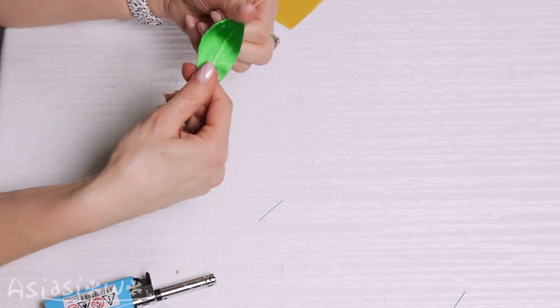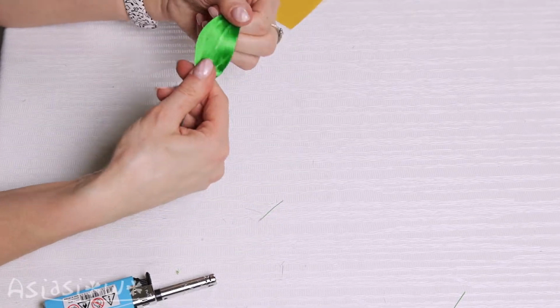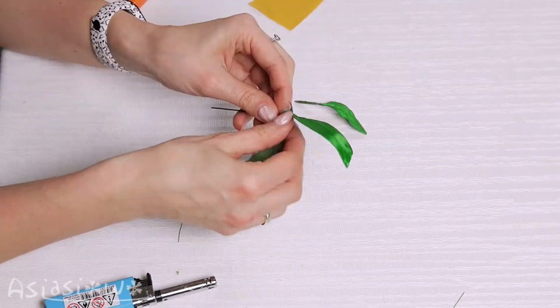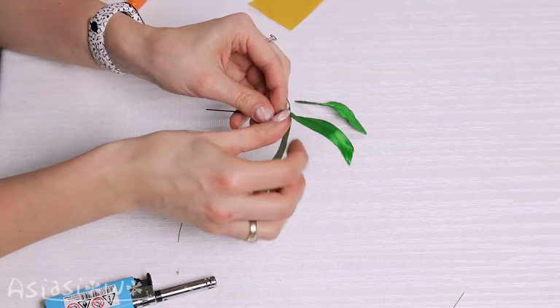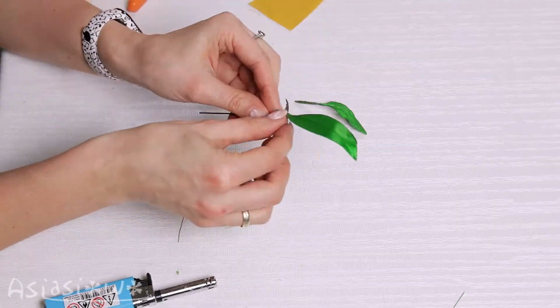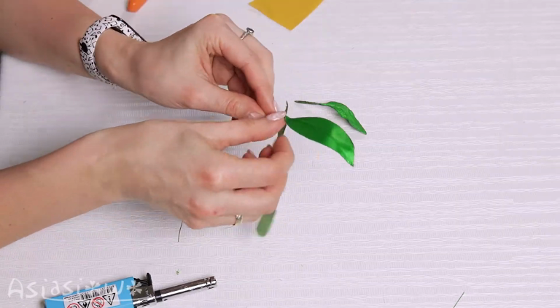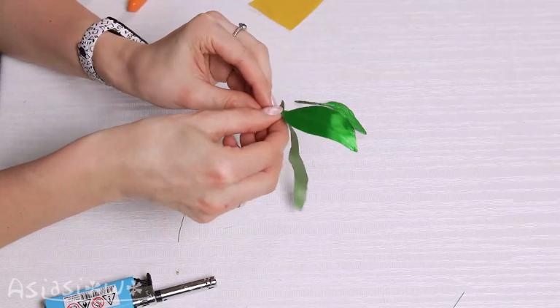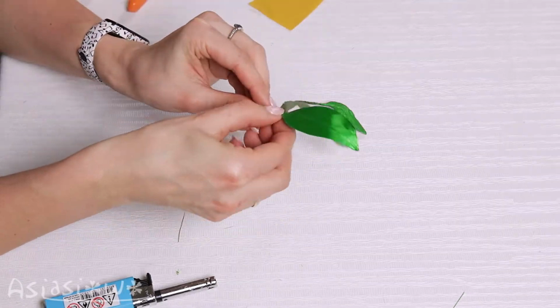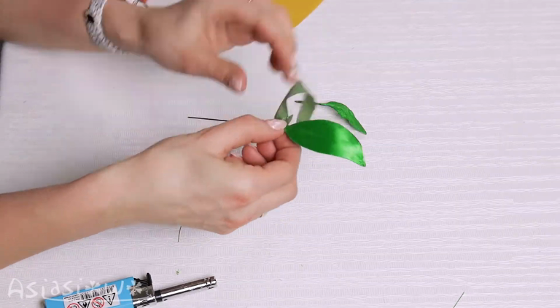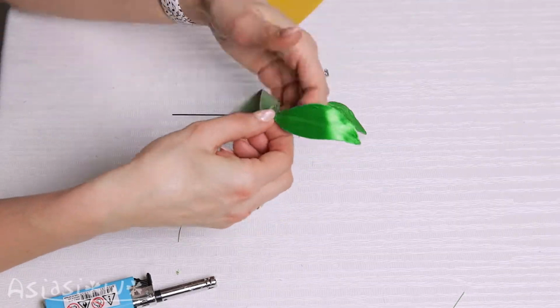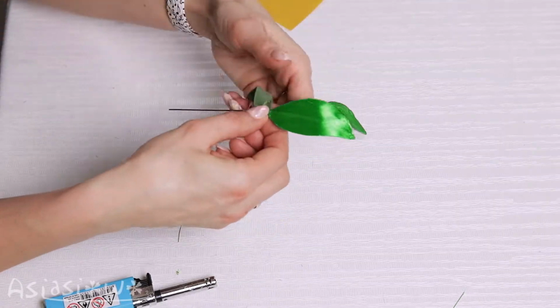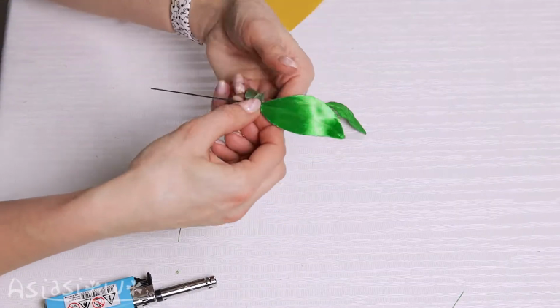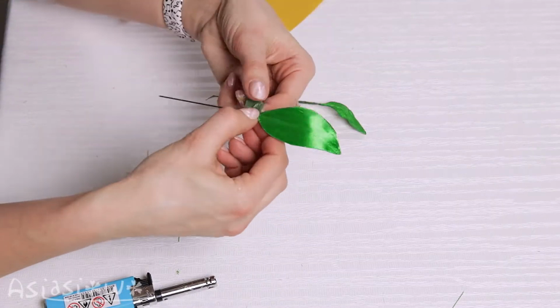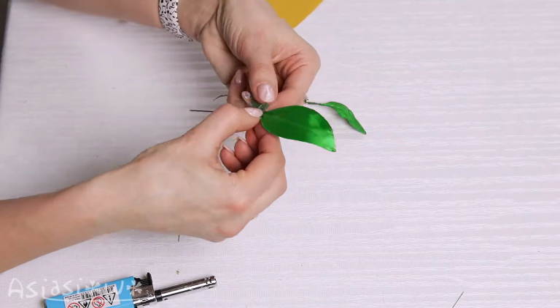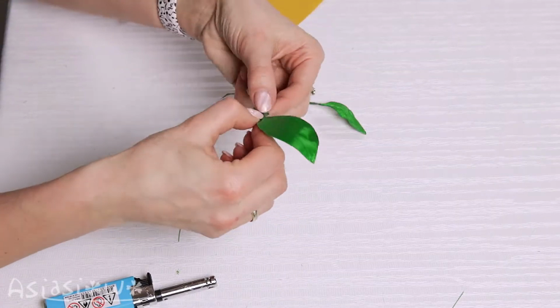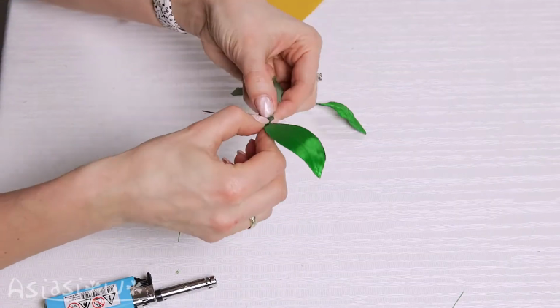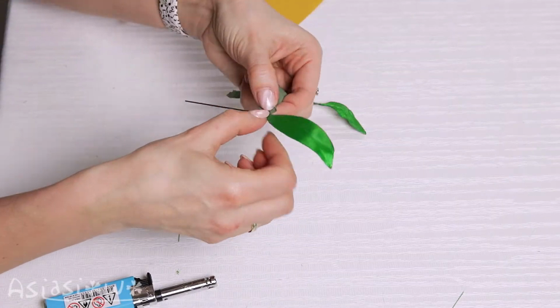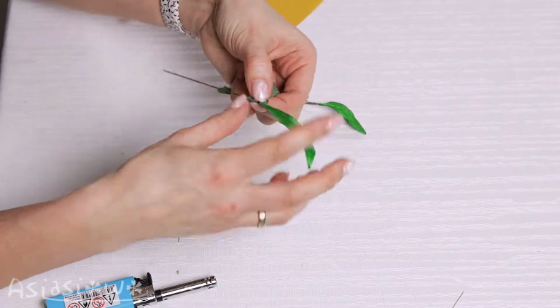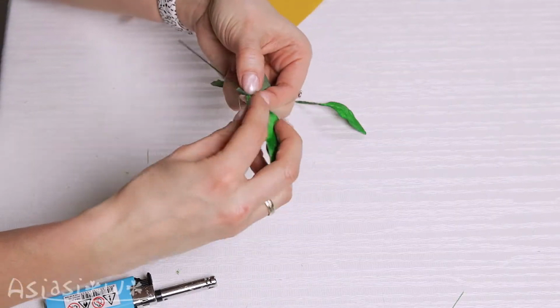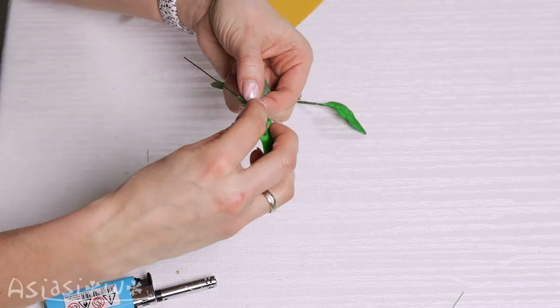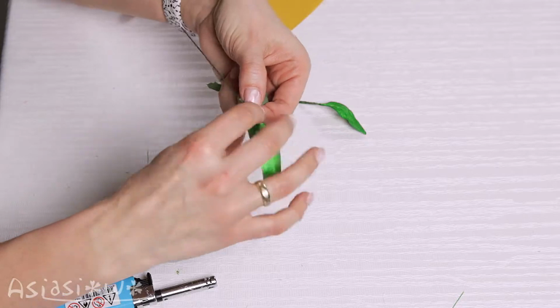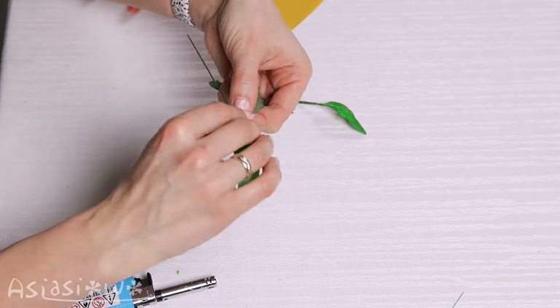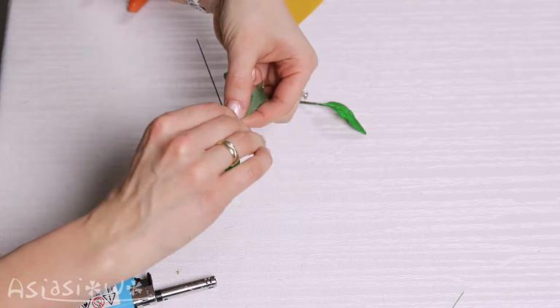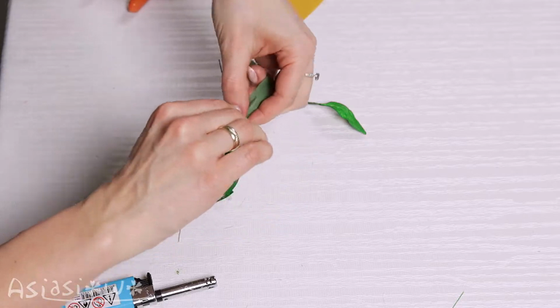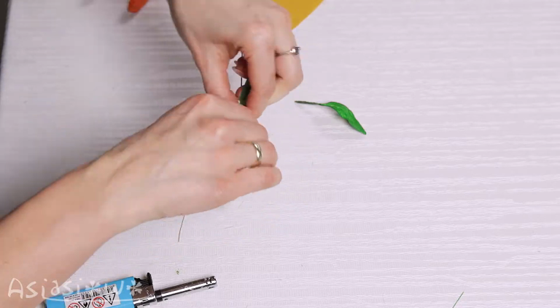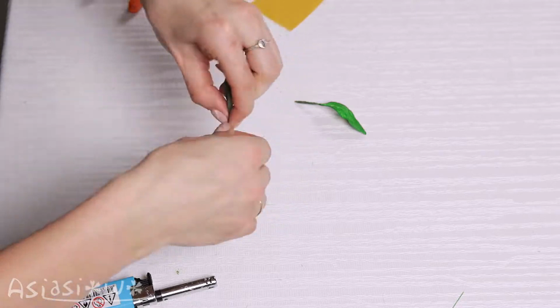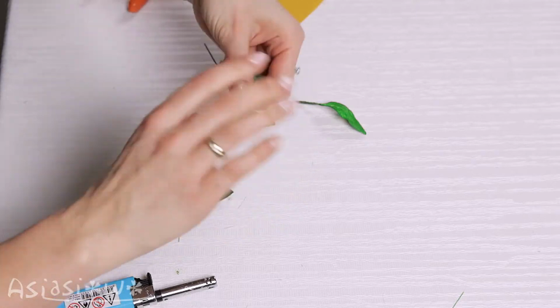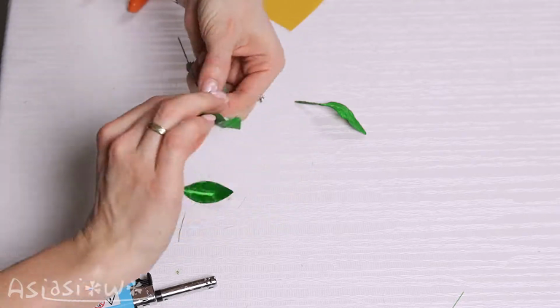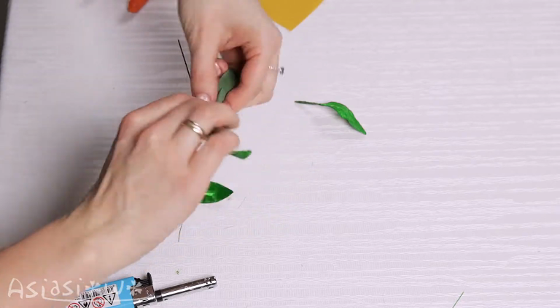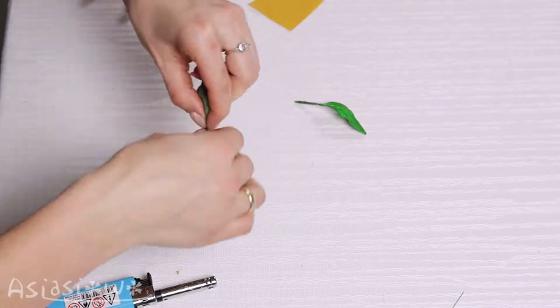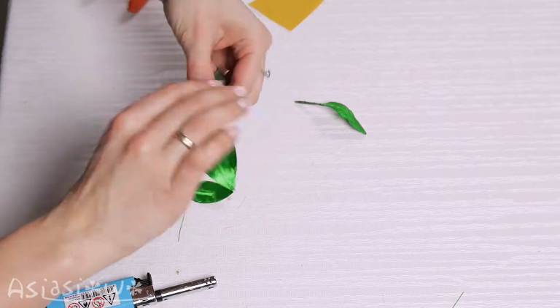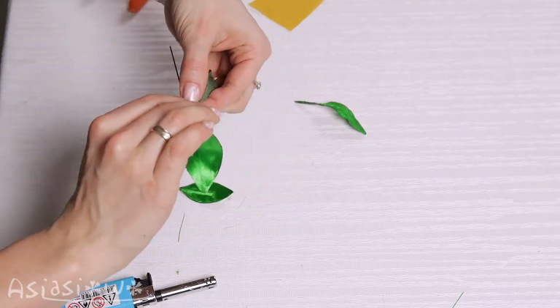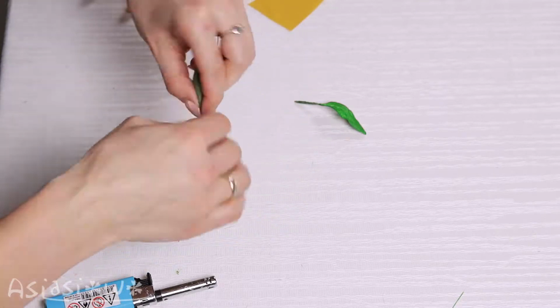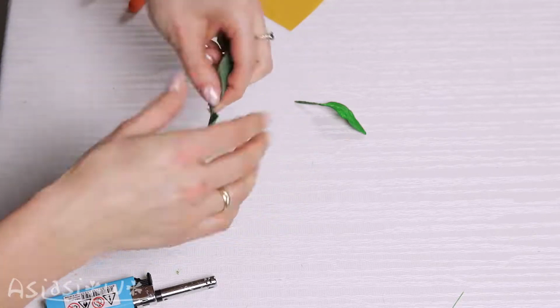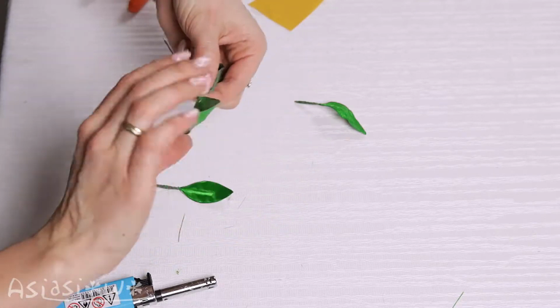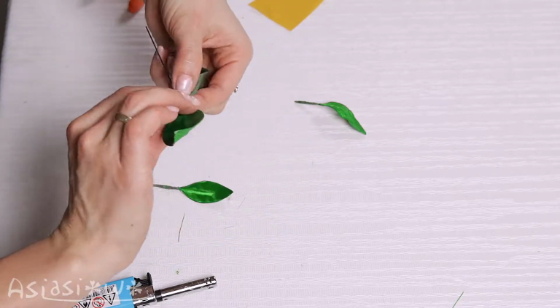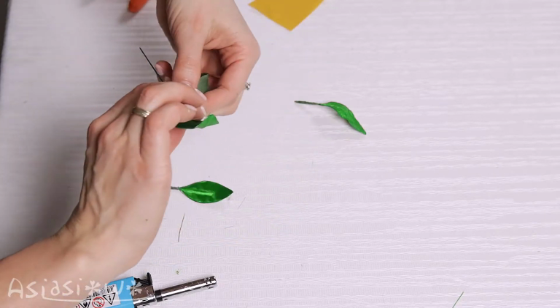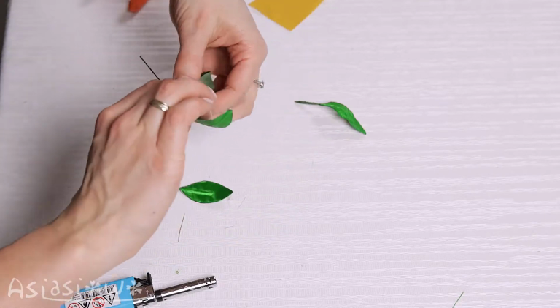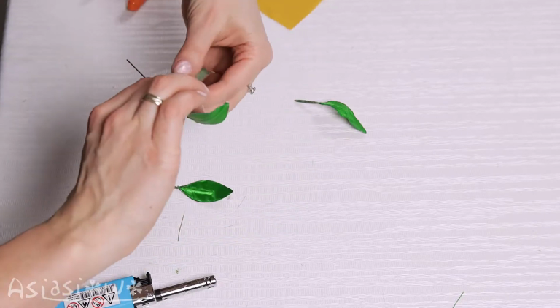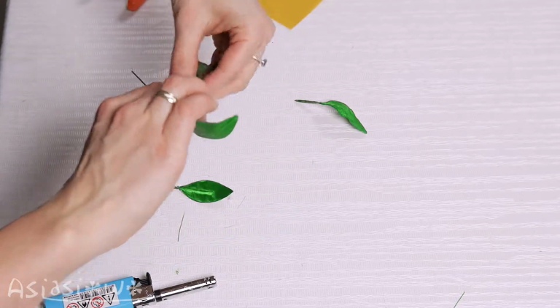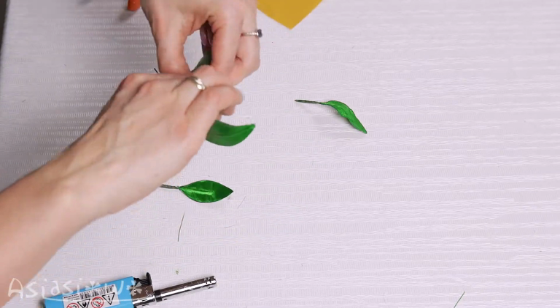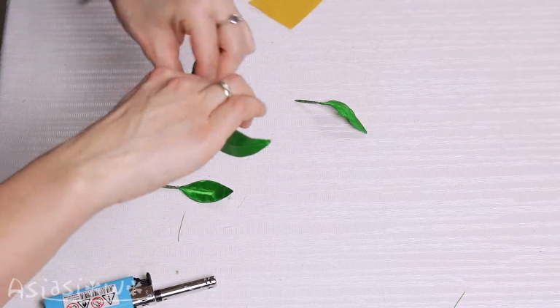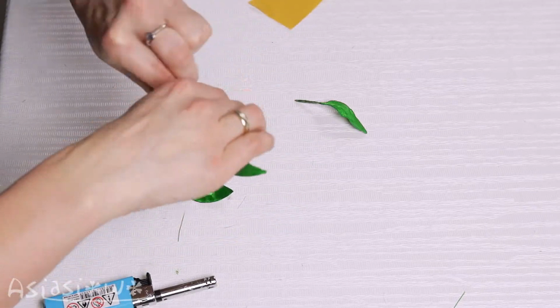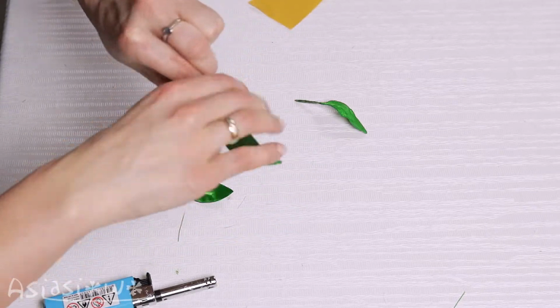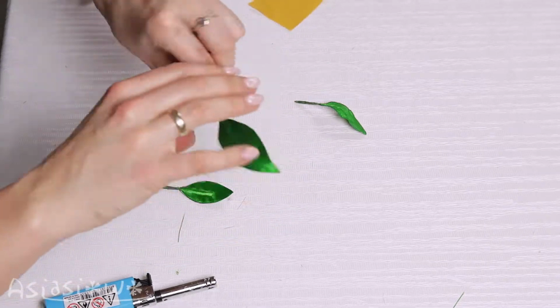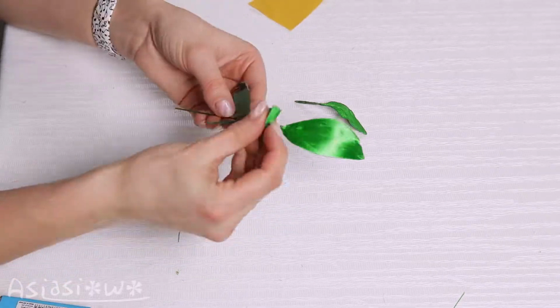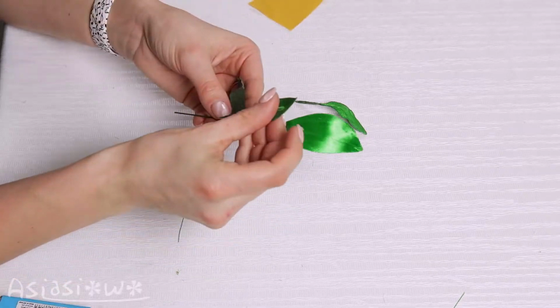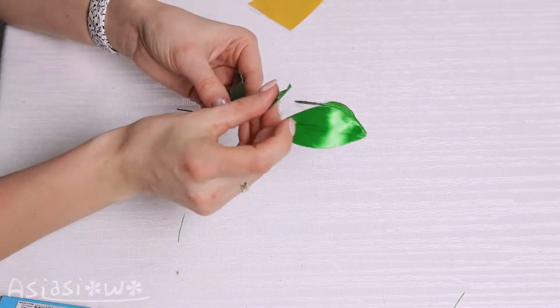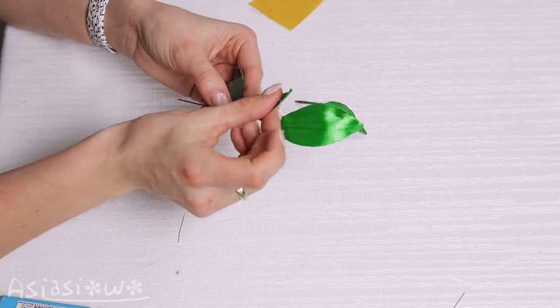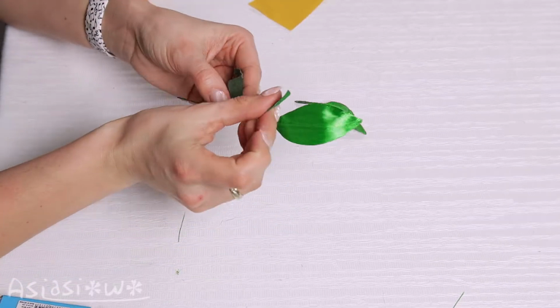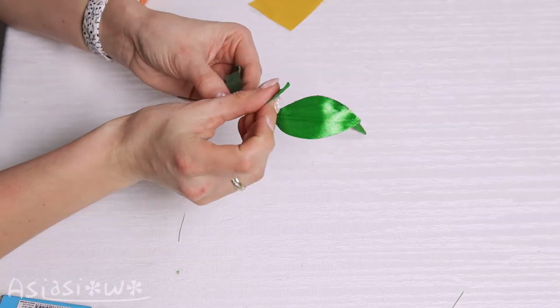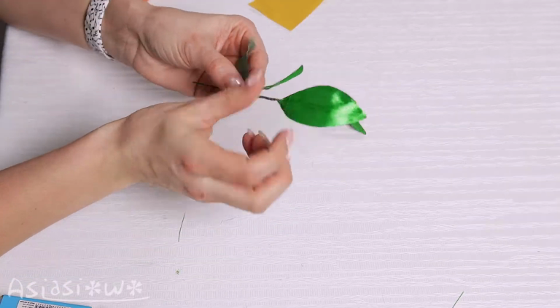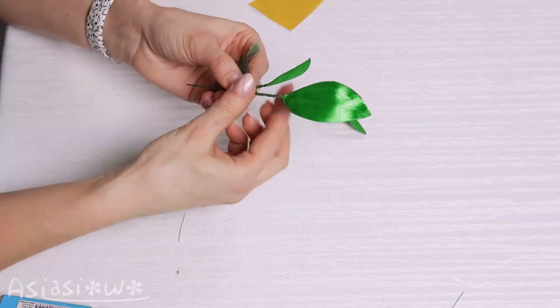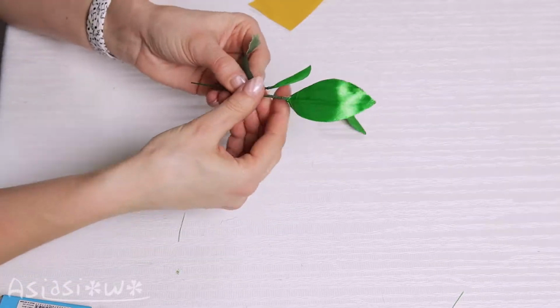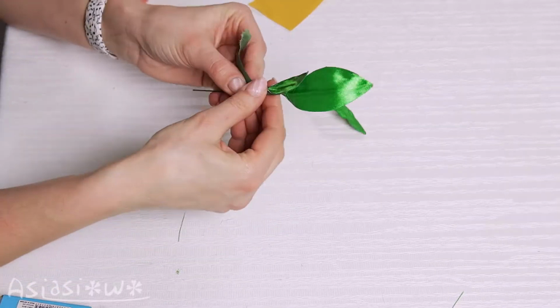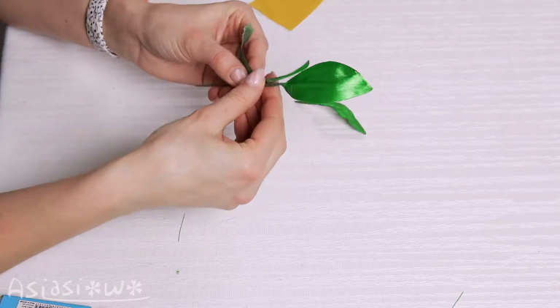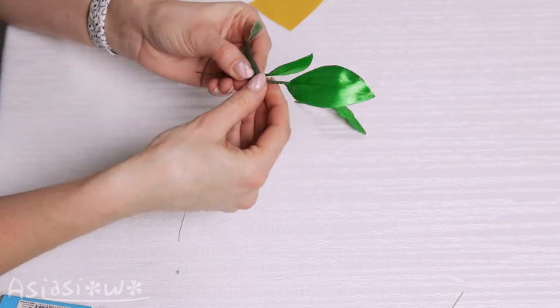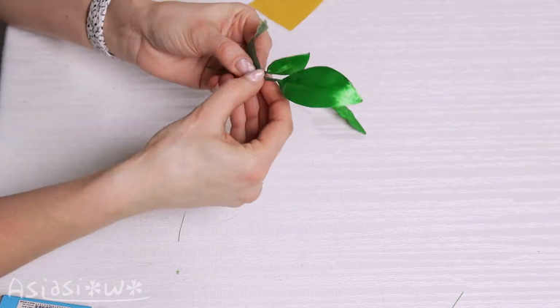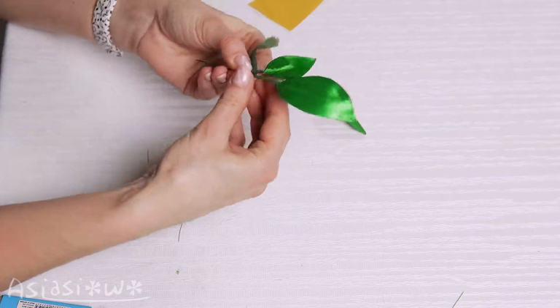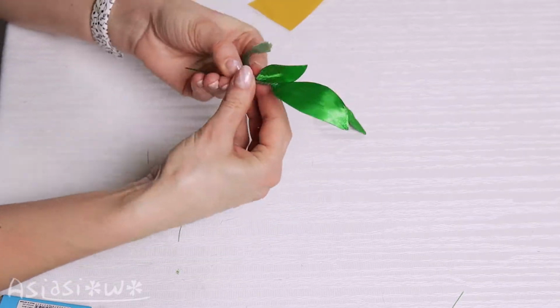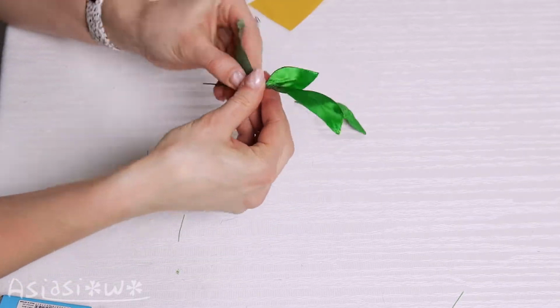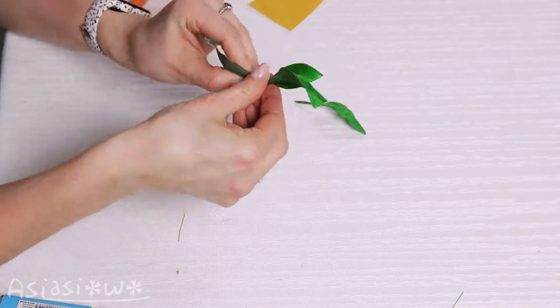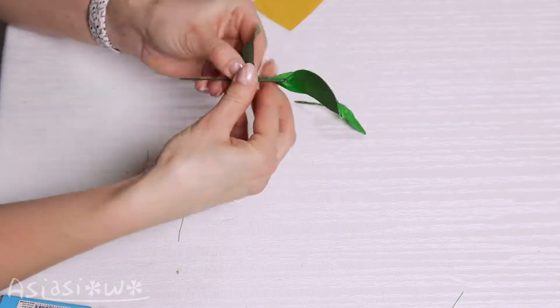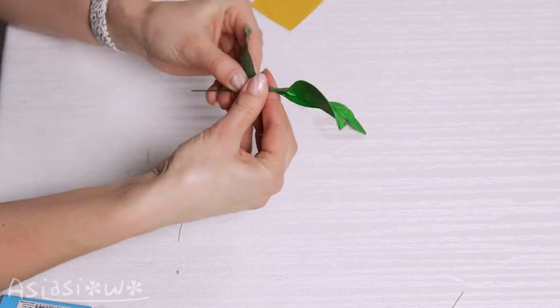Mask the wire with floral tape. You can also add the leaves.